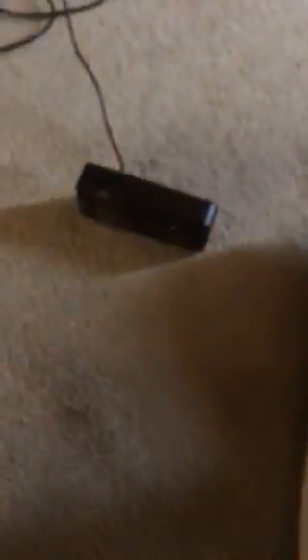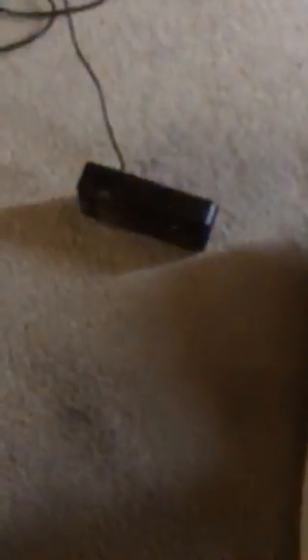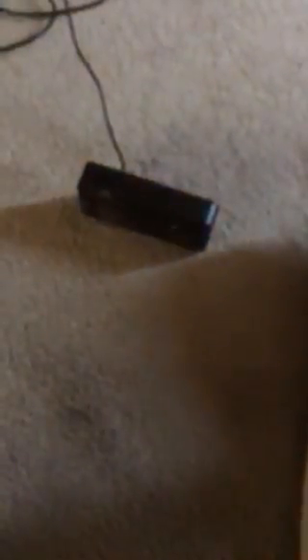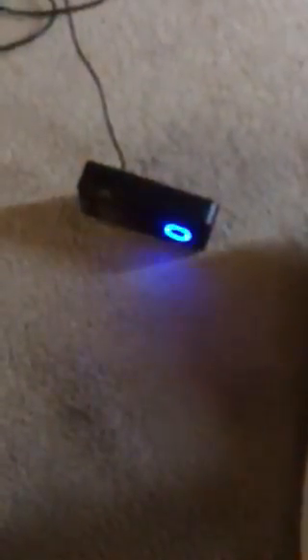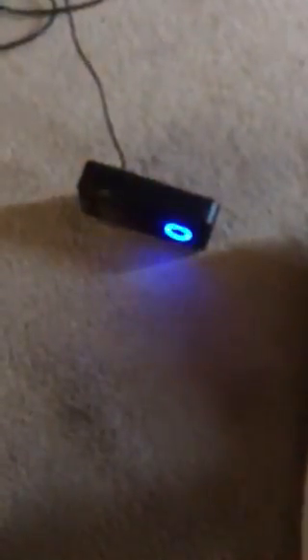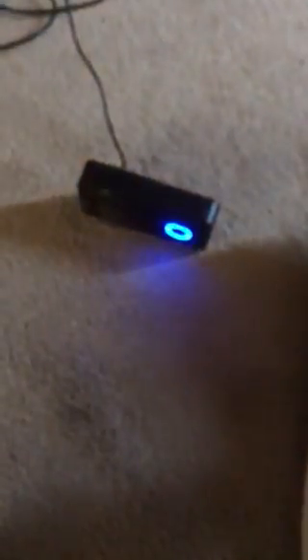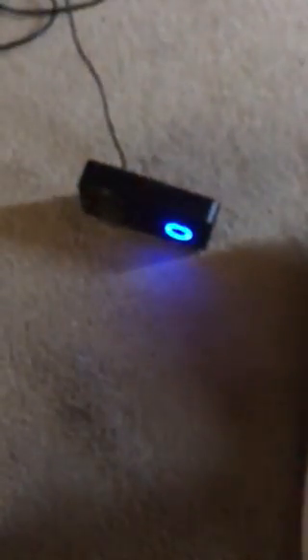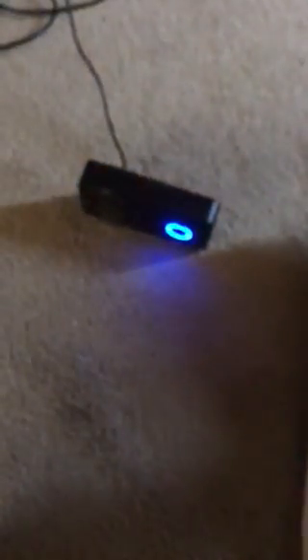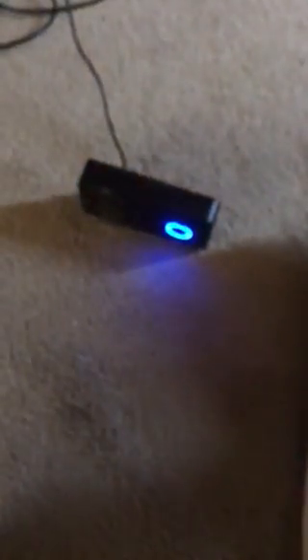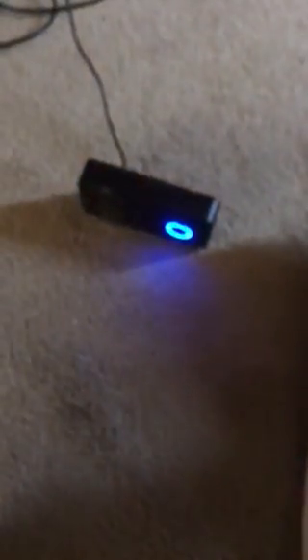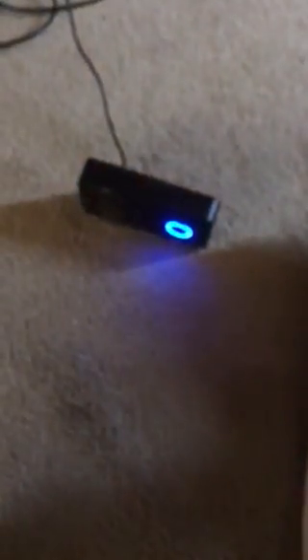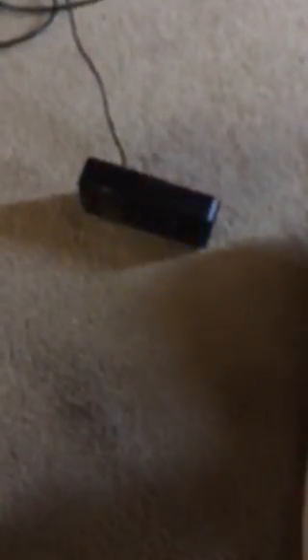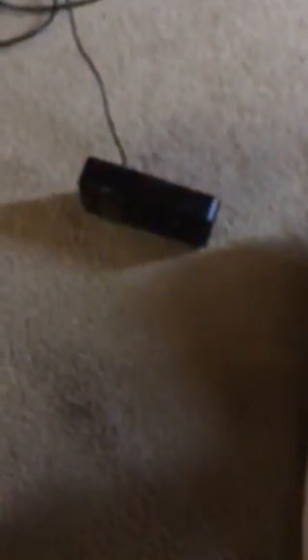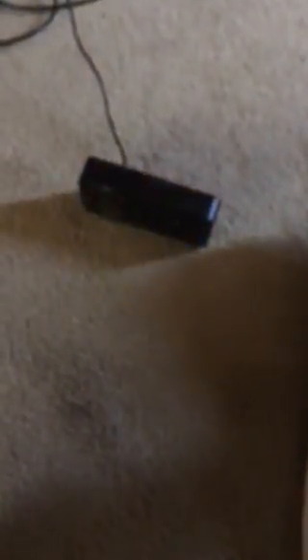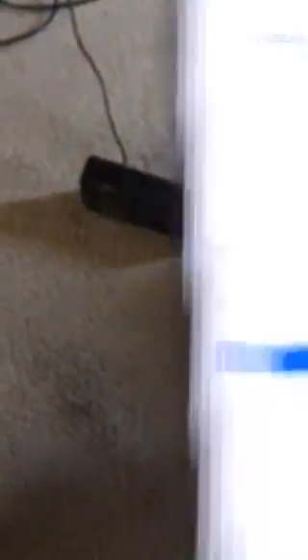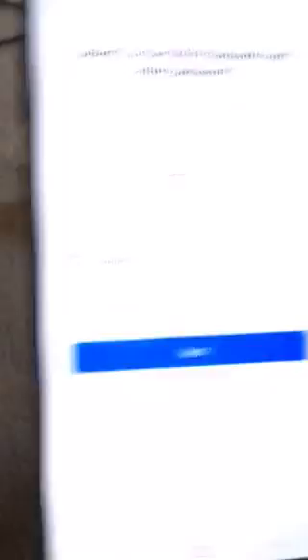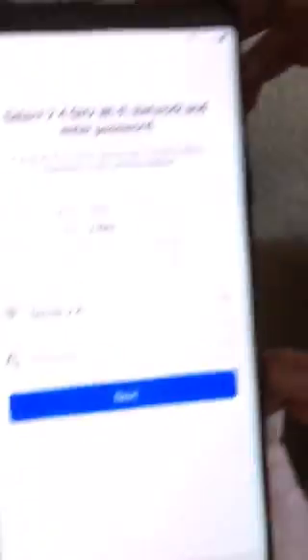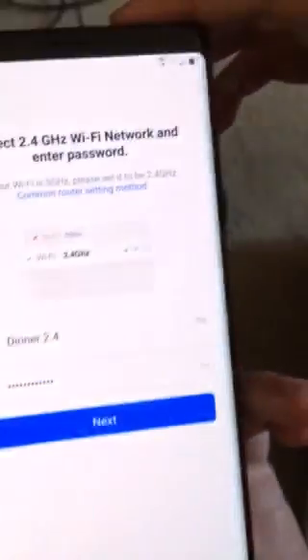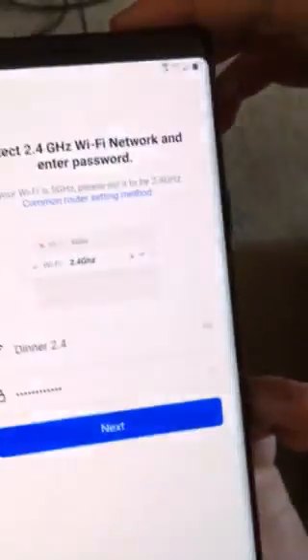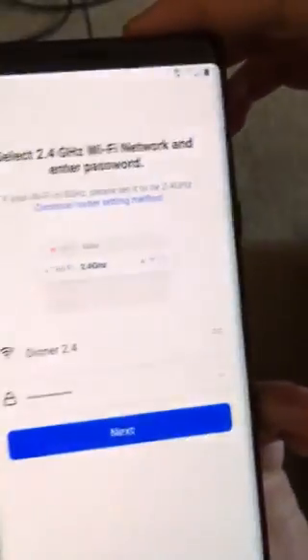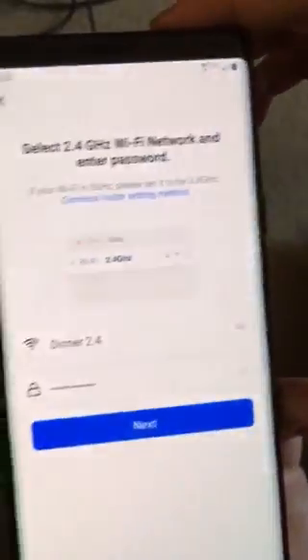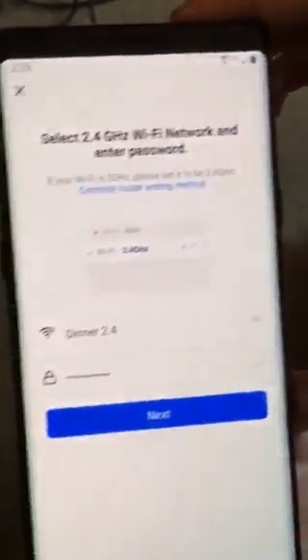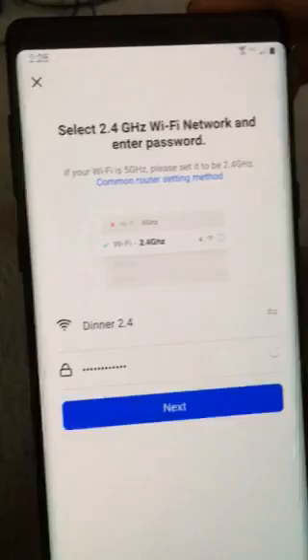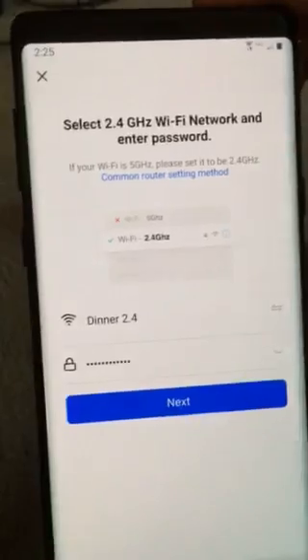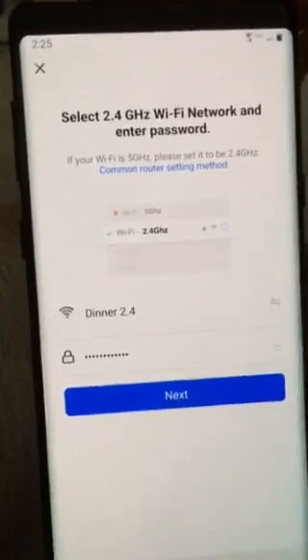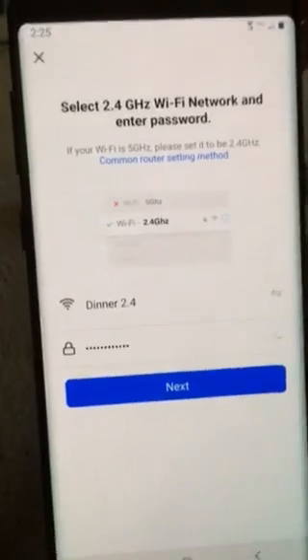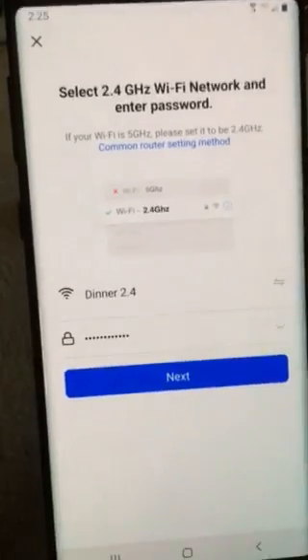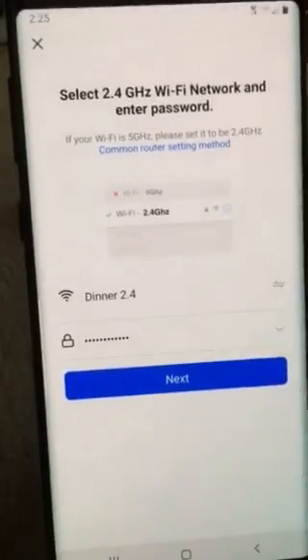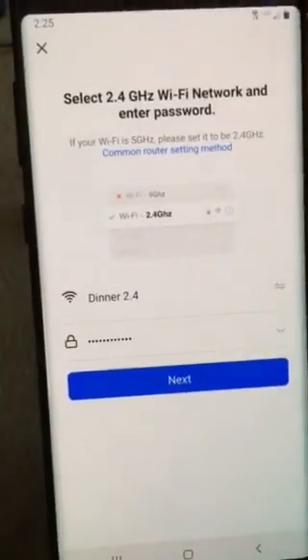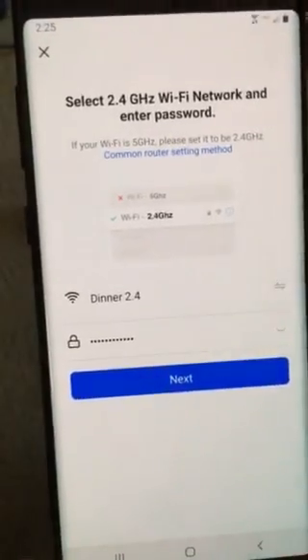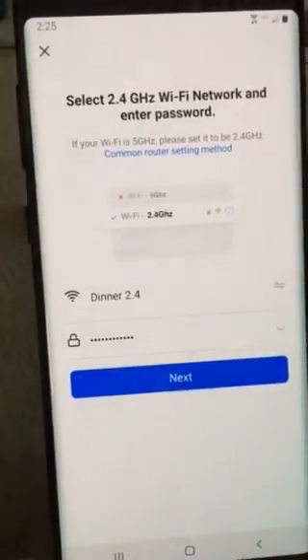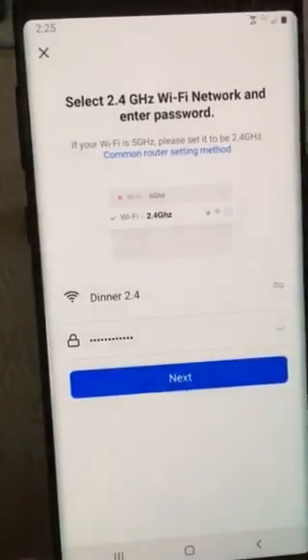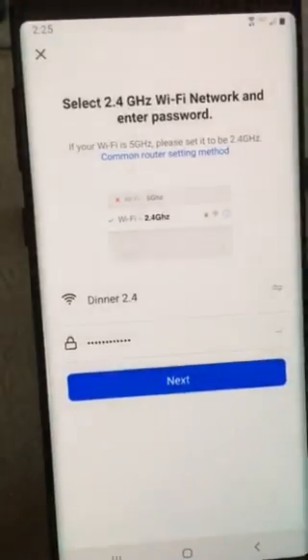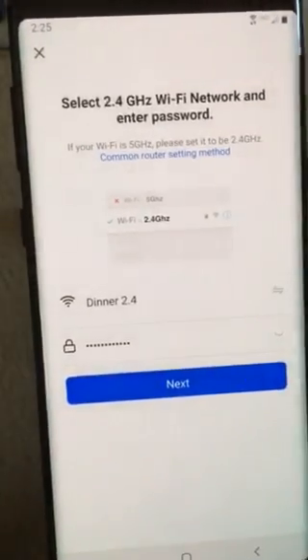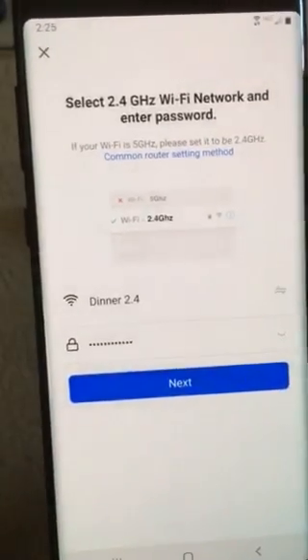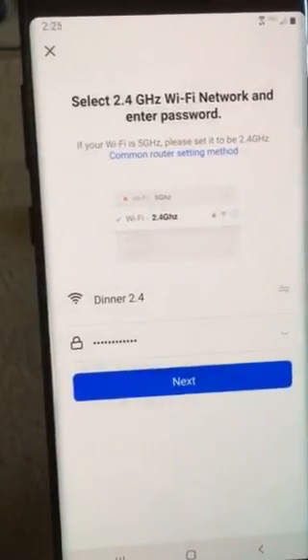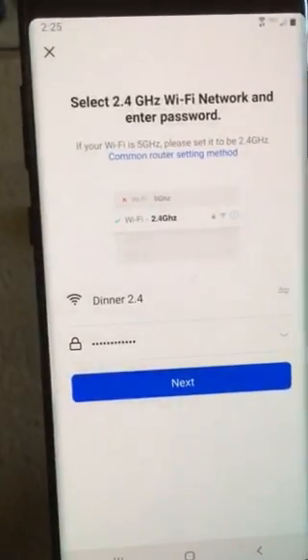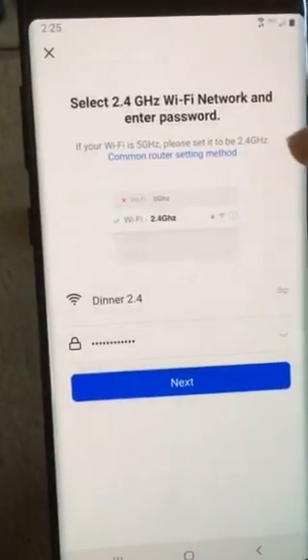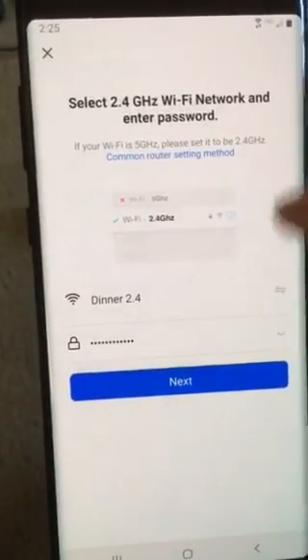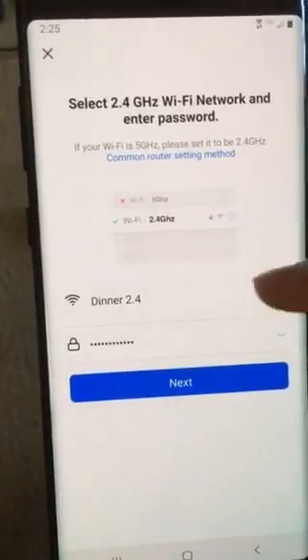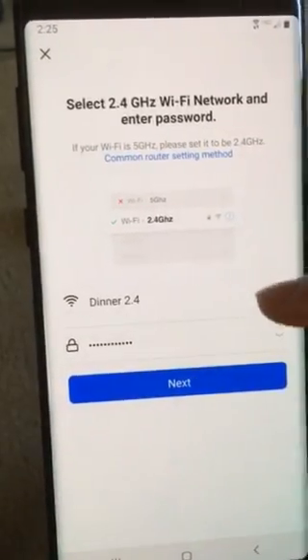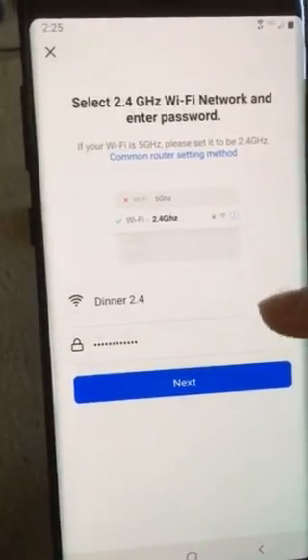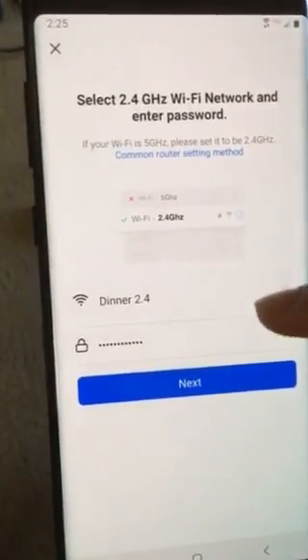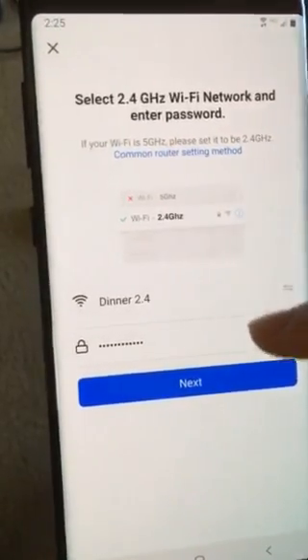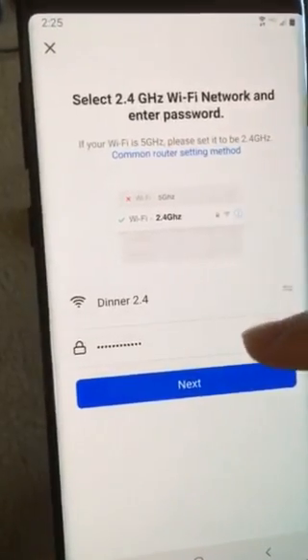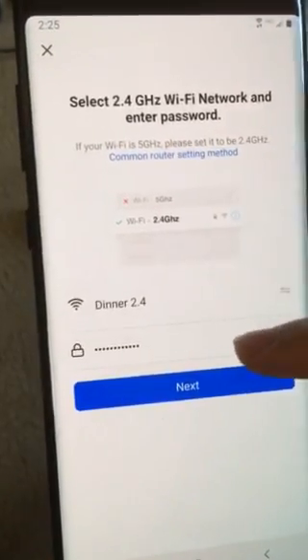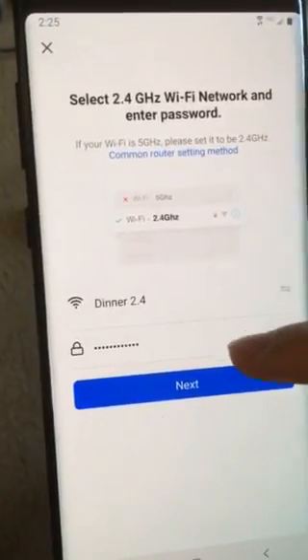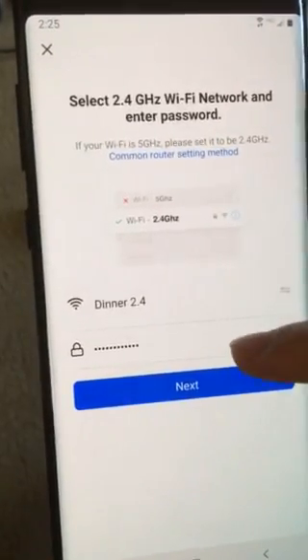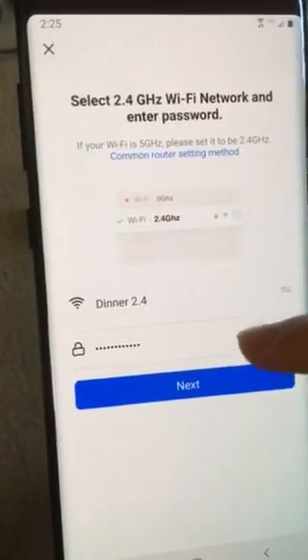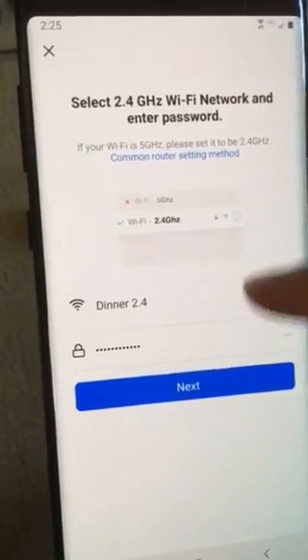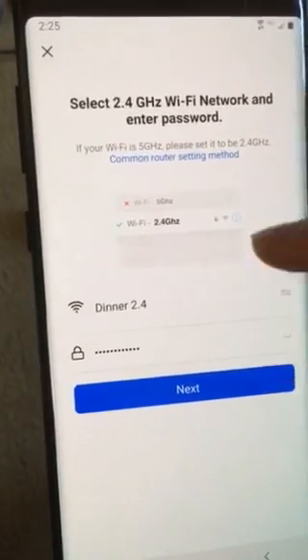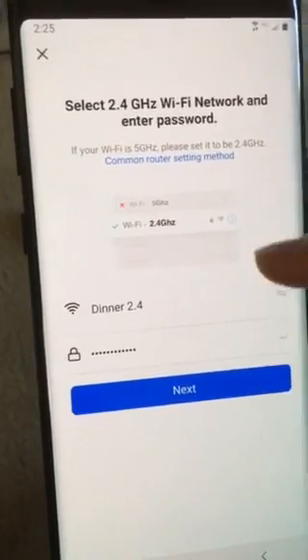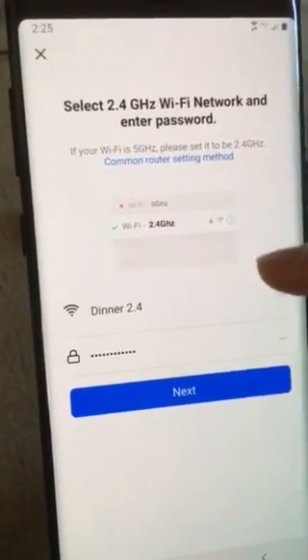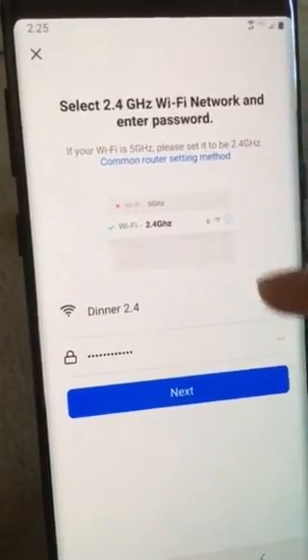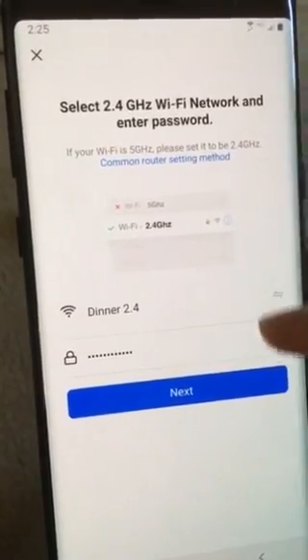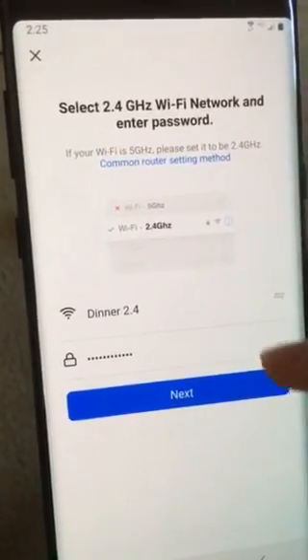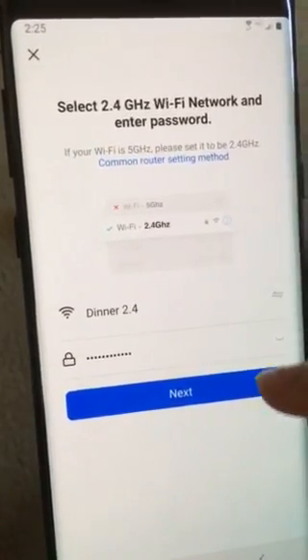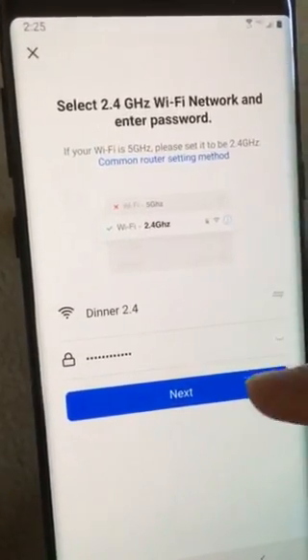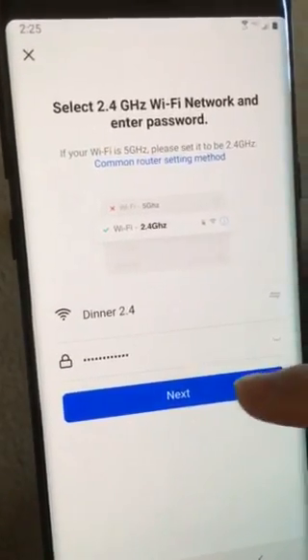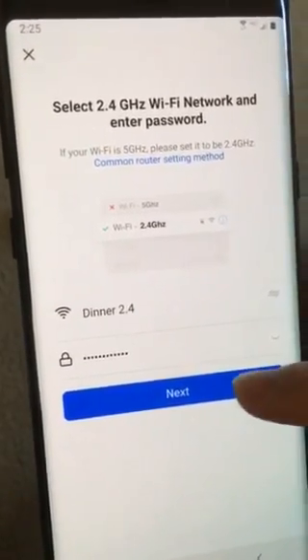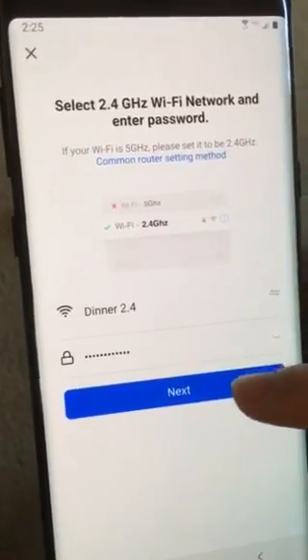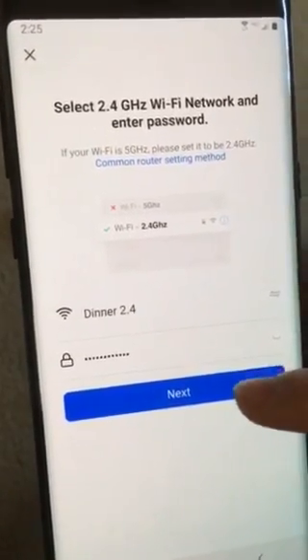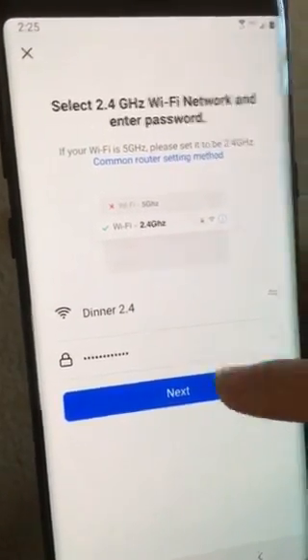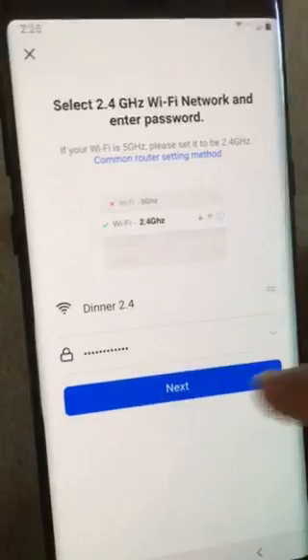You will get a screen with your Wi-Fi and your Wi-Fi password. Just type in your password and hit next.